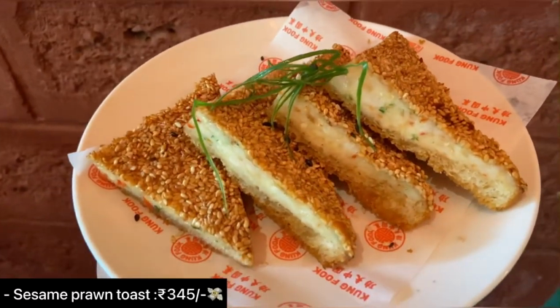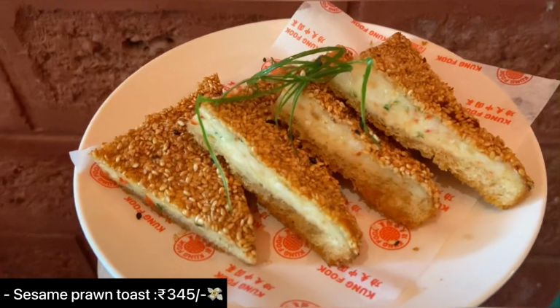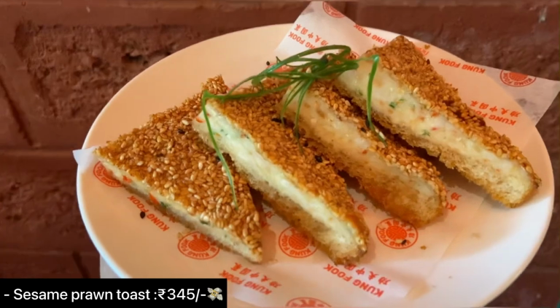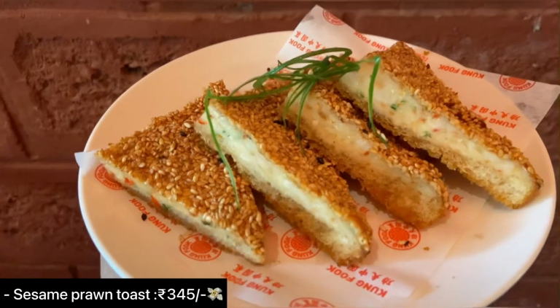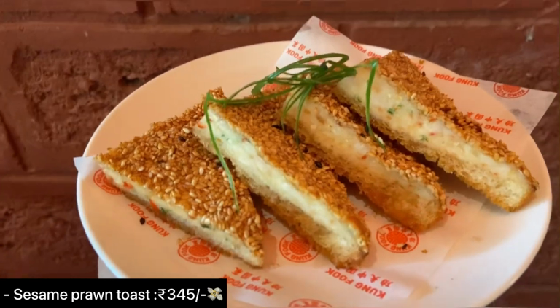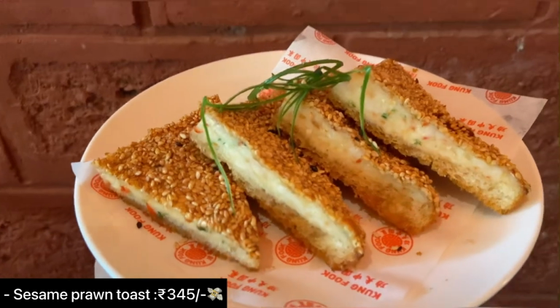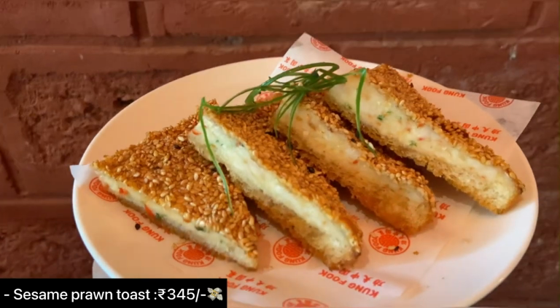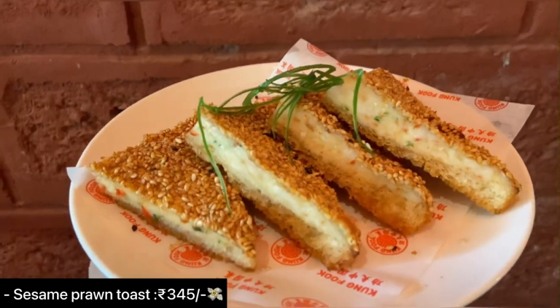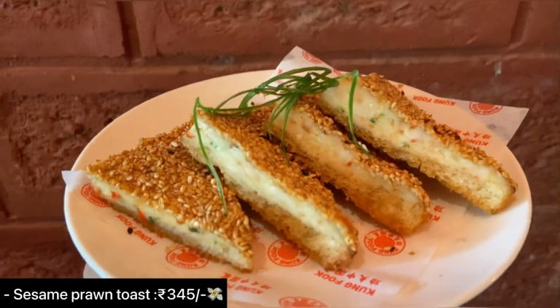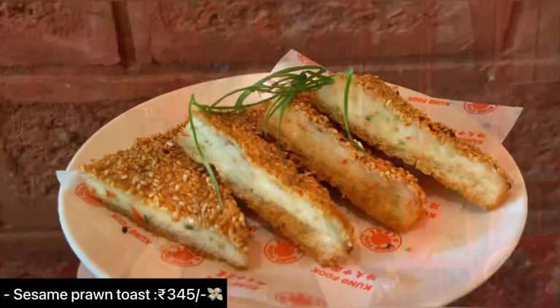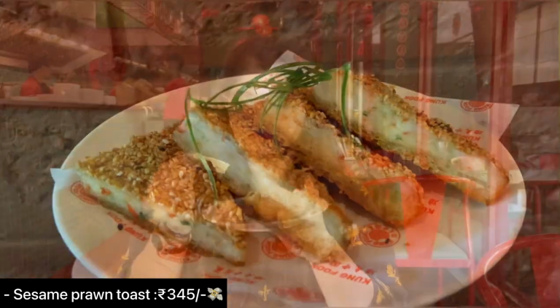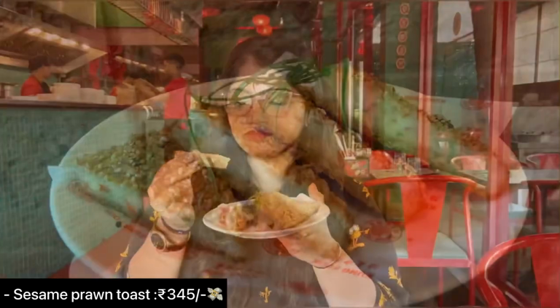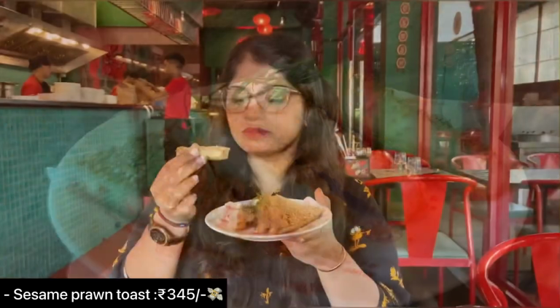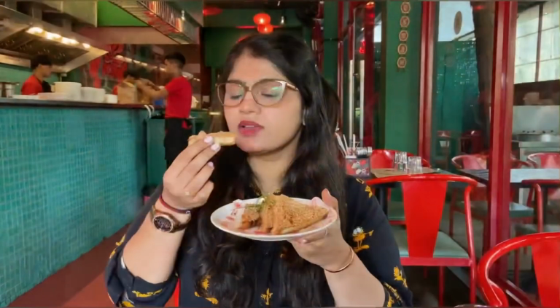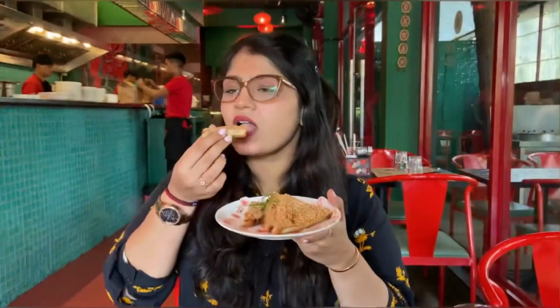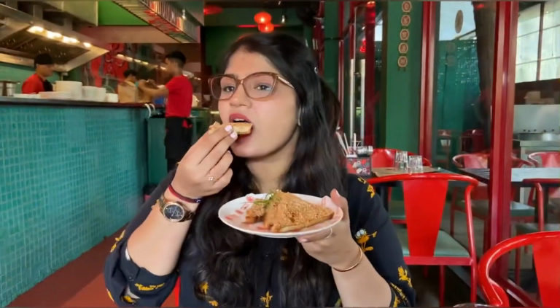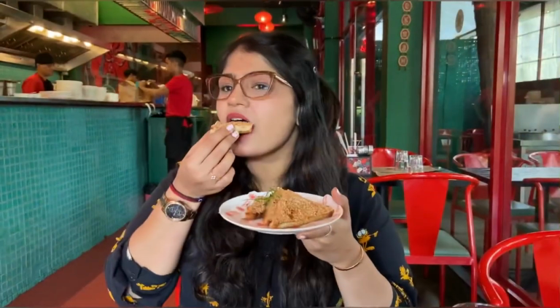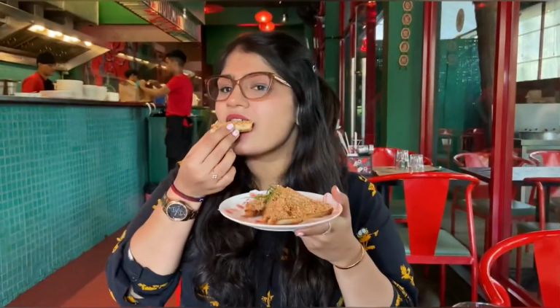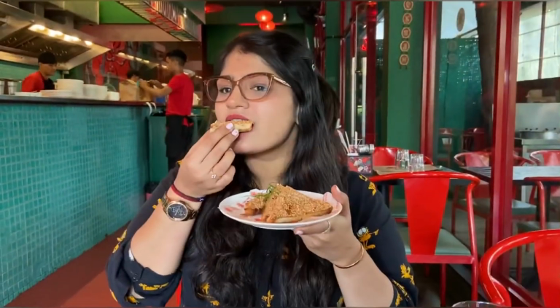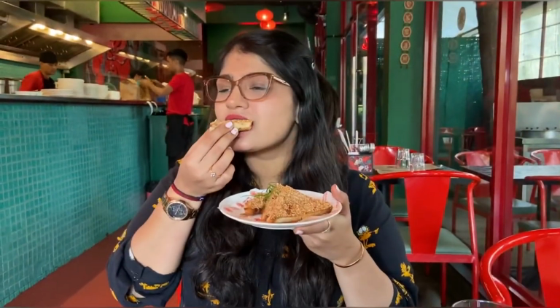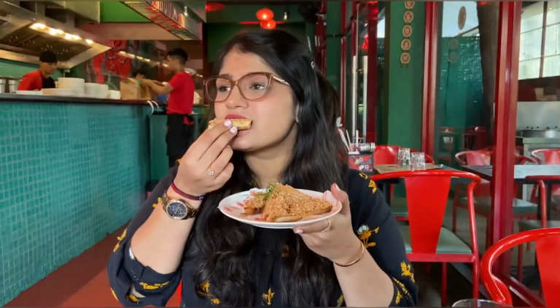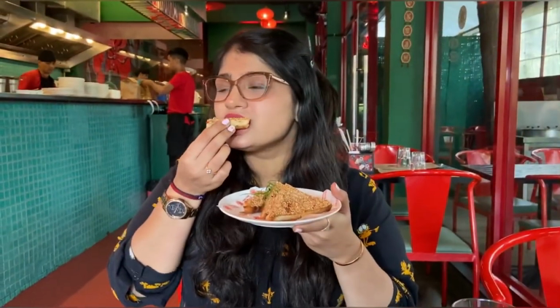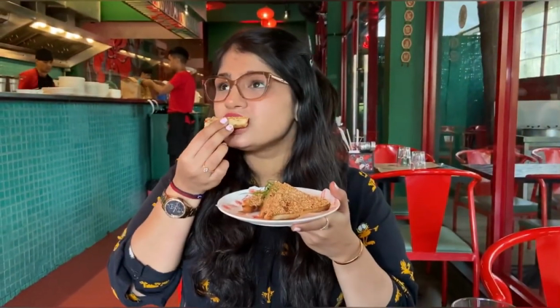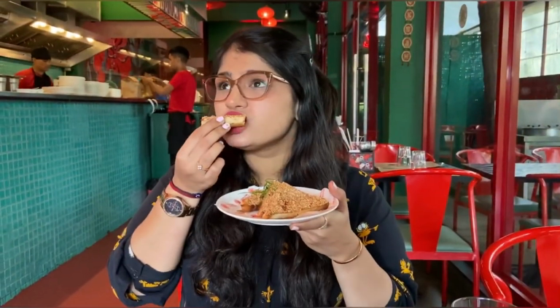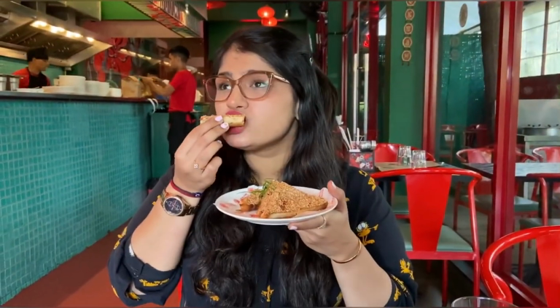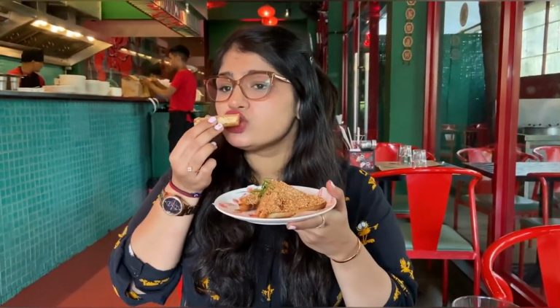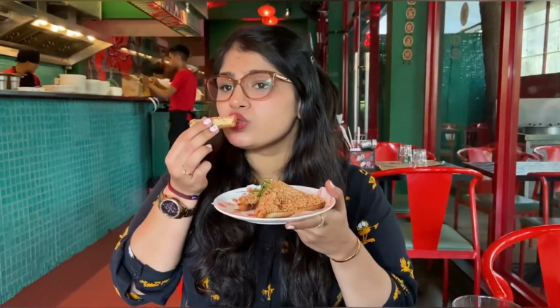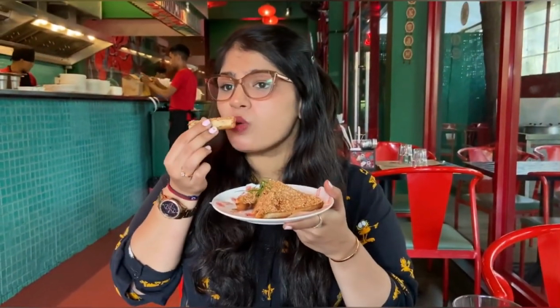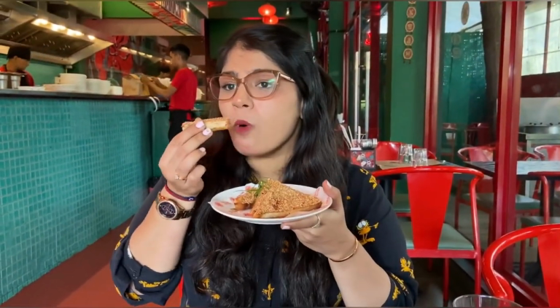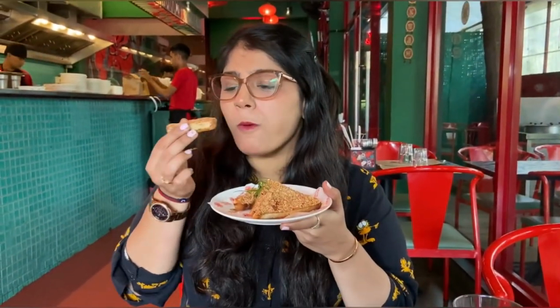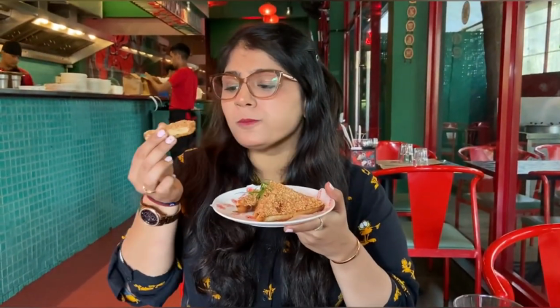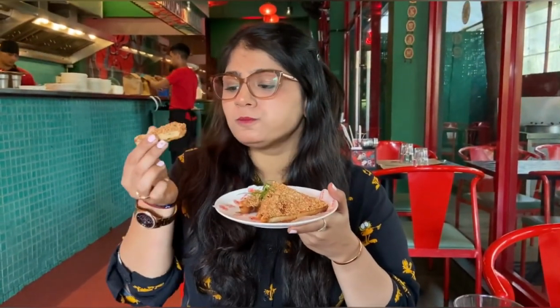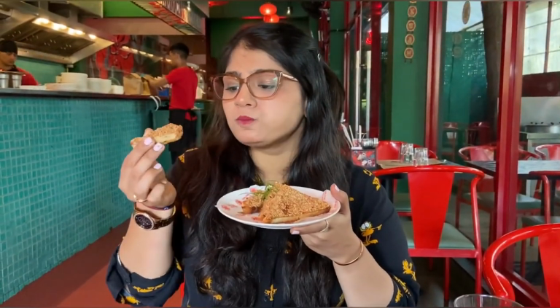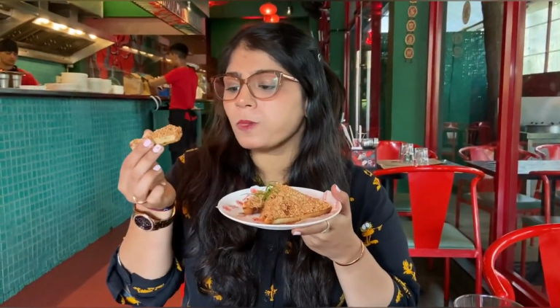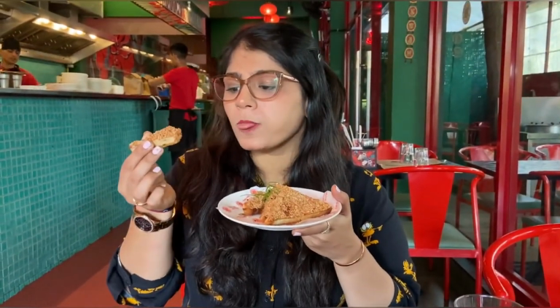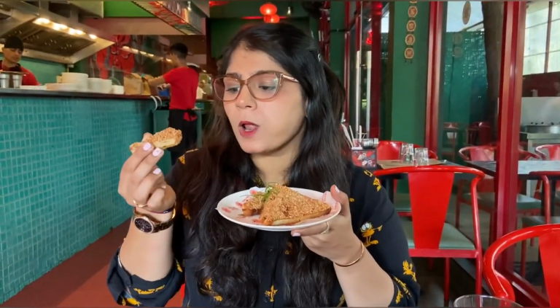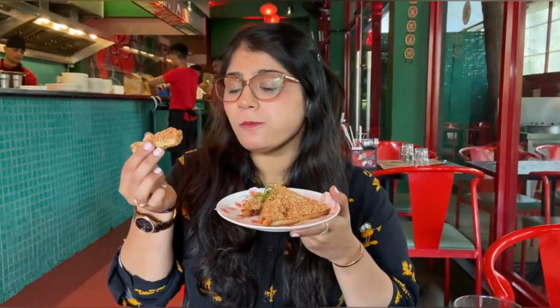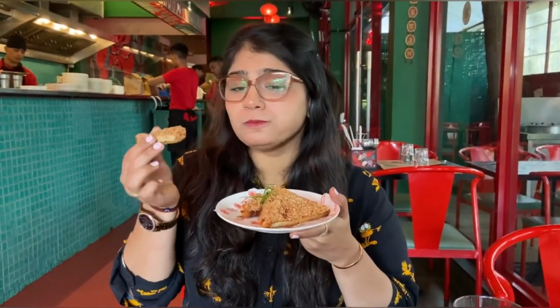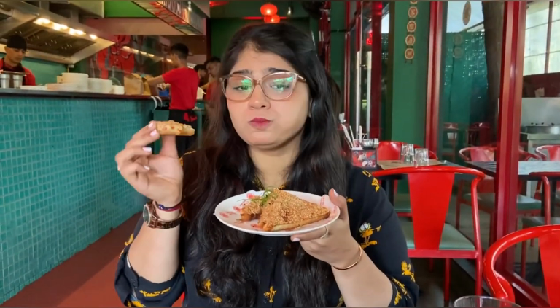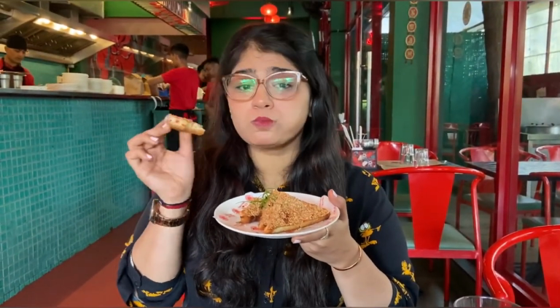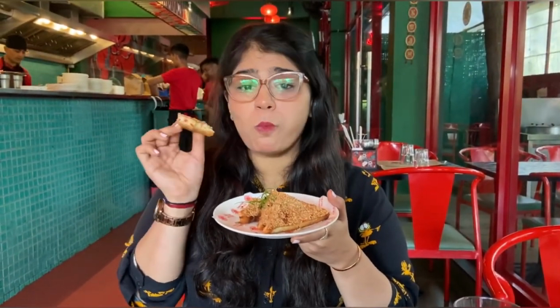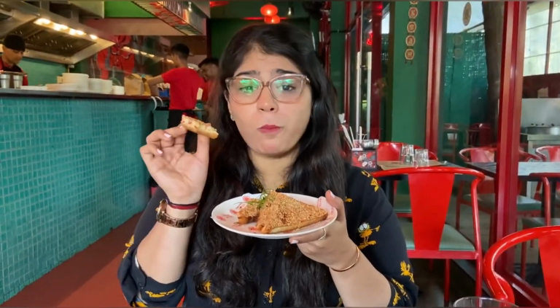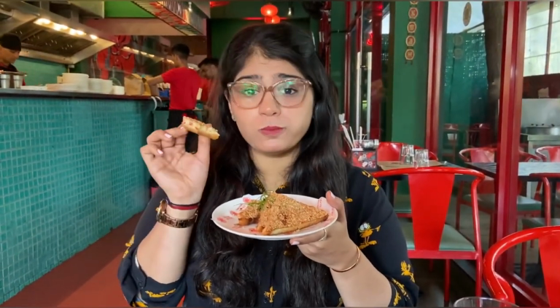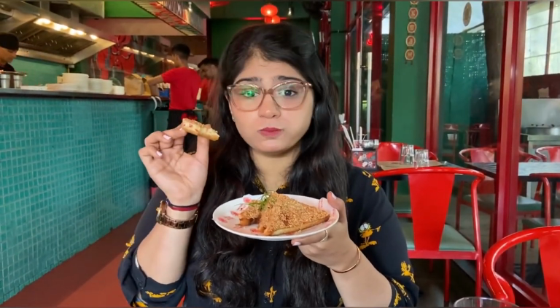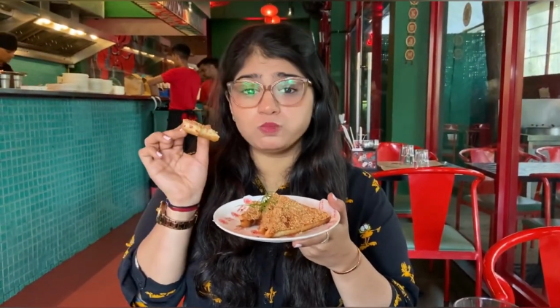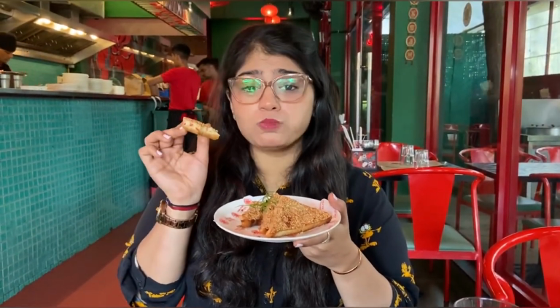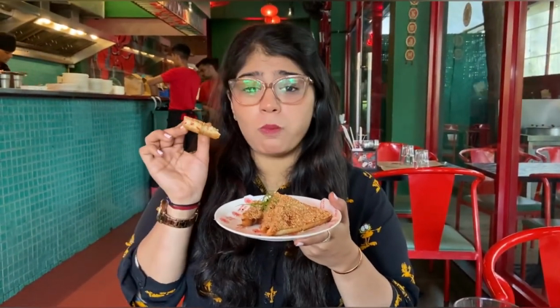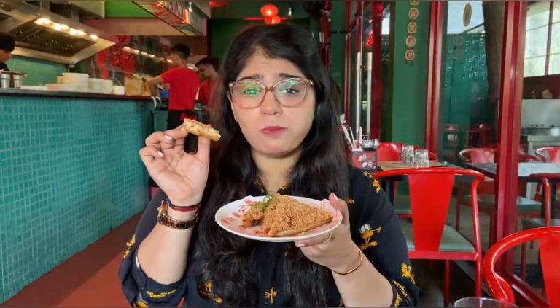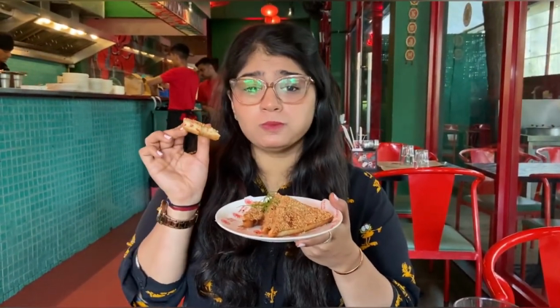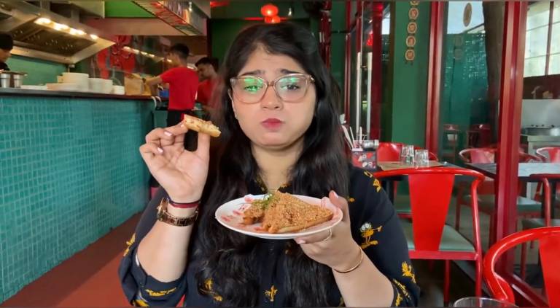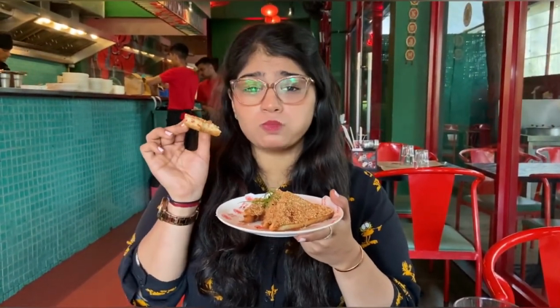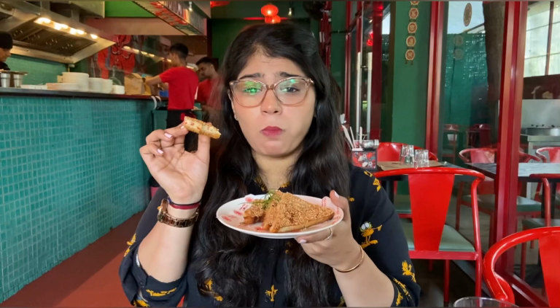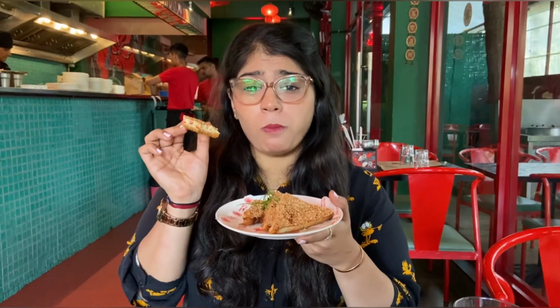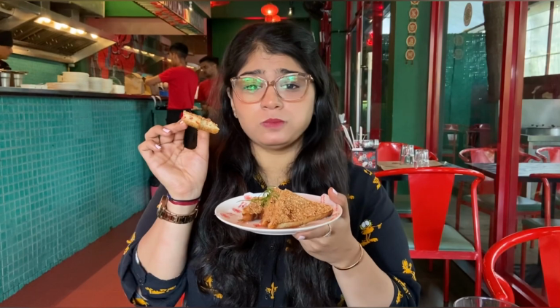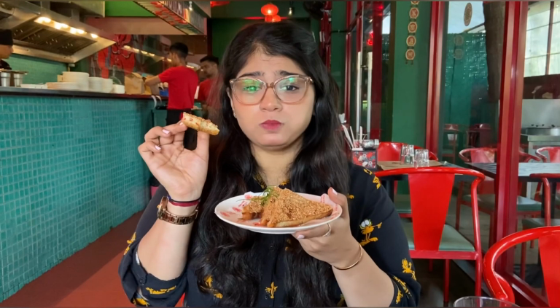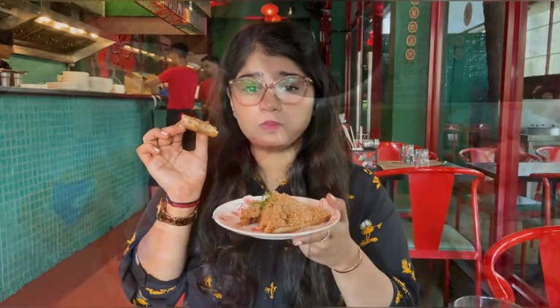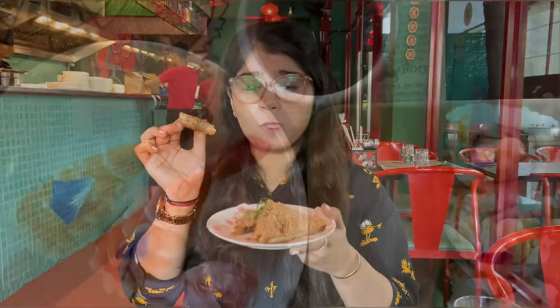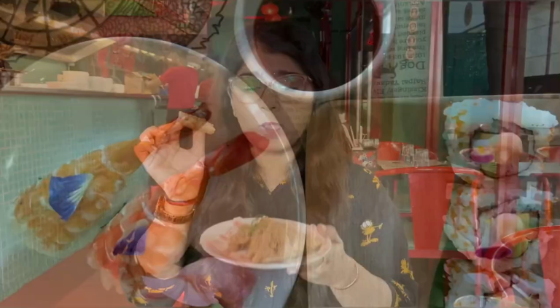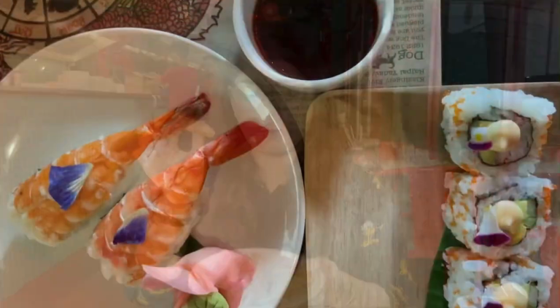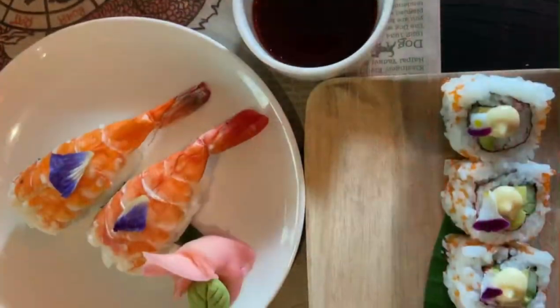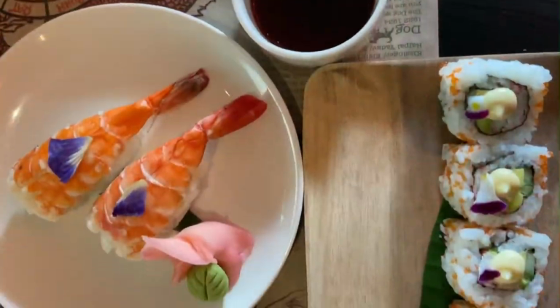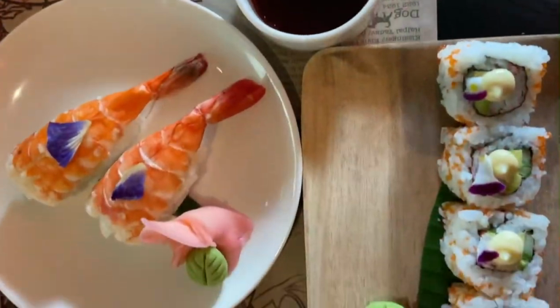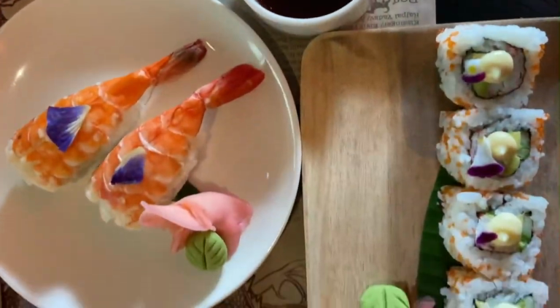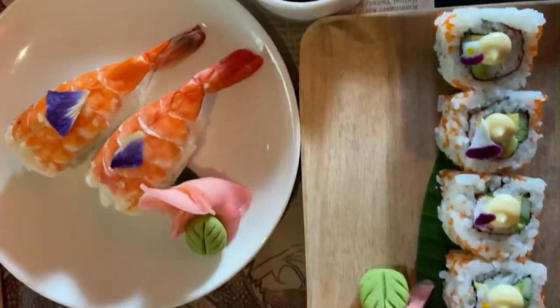Next I had their sesame prawns toast. This dish is flavored minced prawns served on a crispy toast coated in sesame seeds. It's very crunchy with a juicy prawn filling.